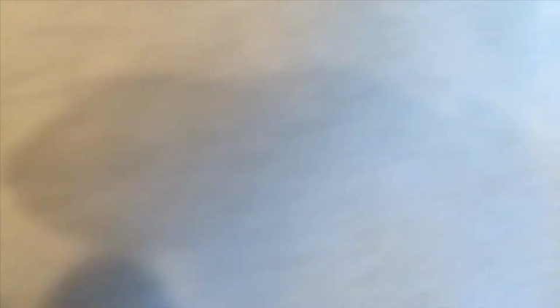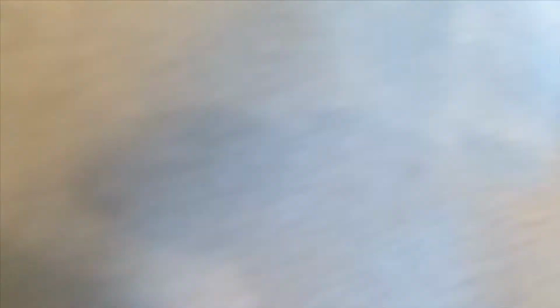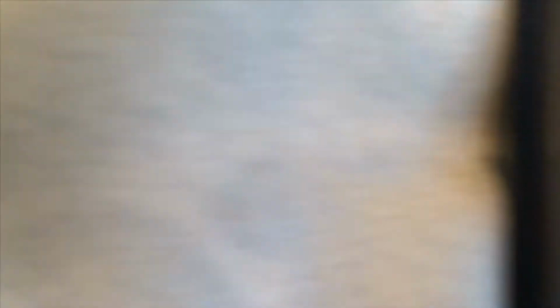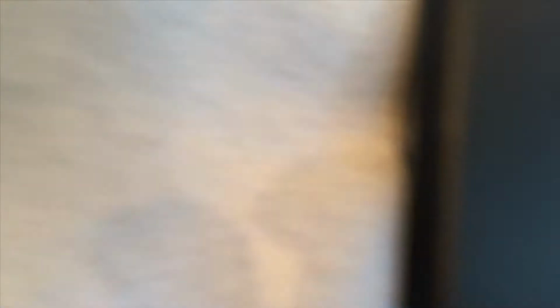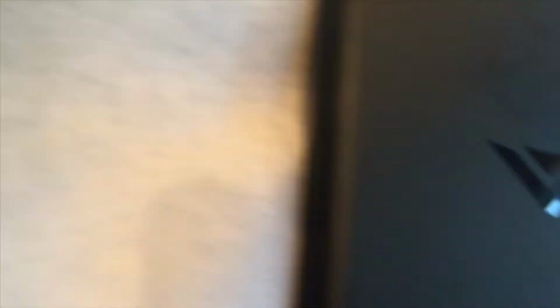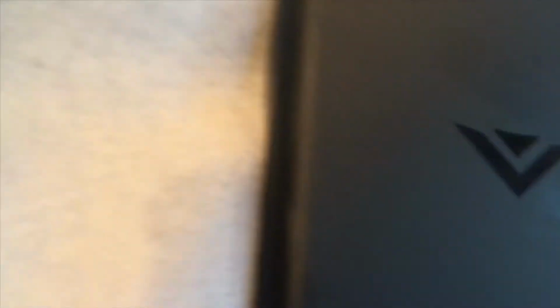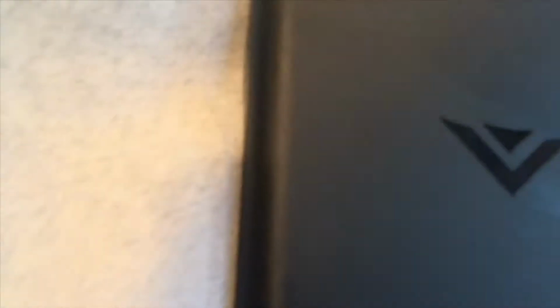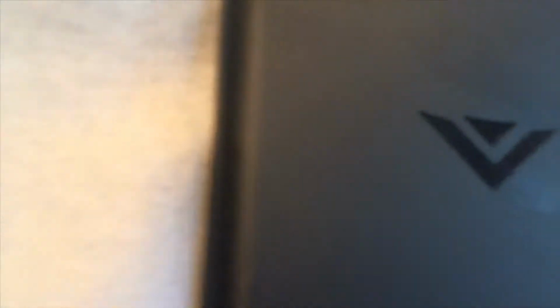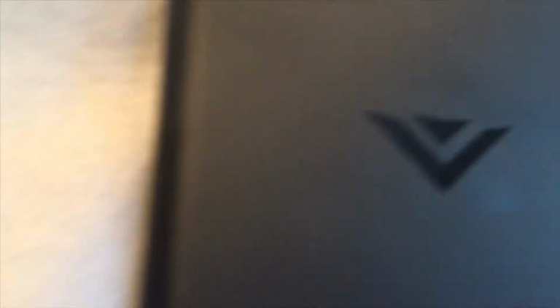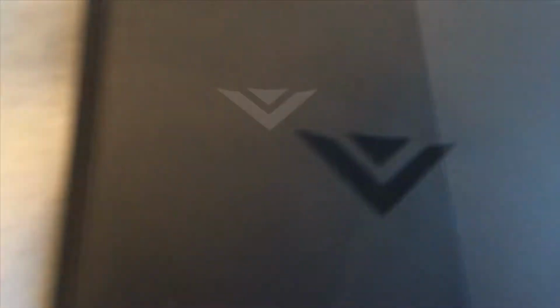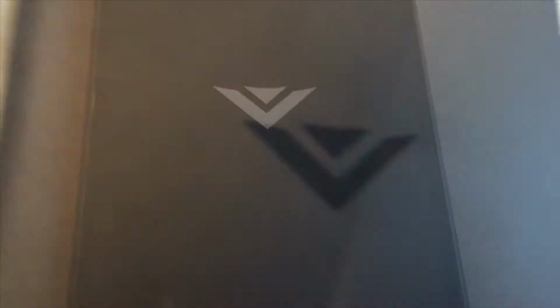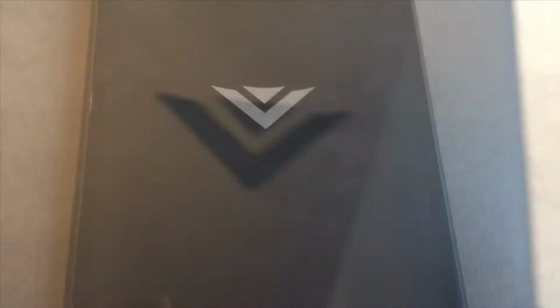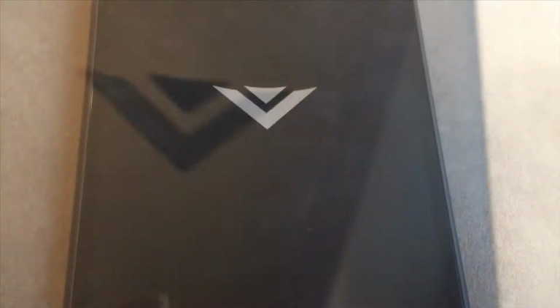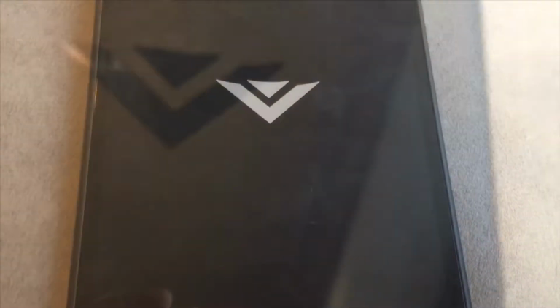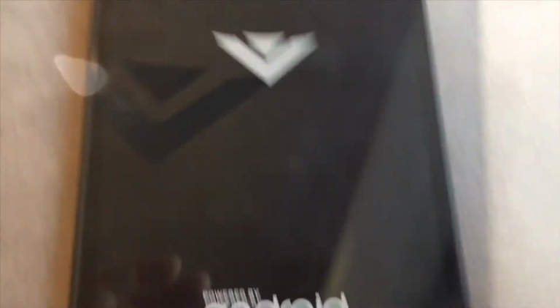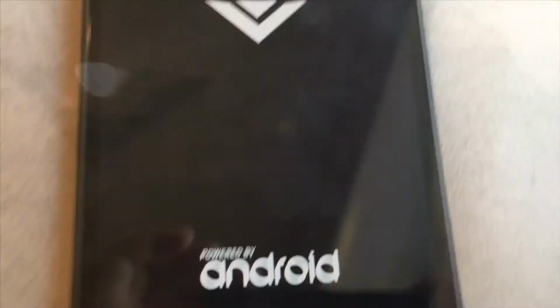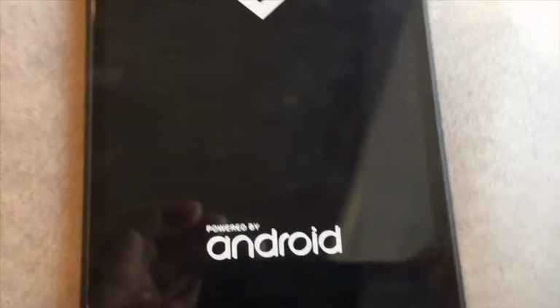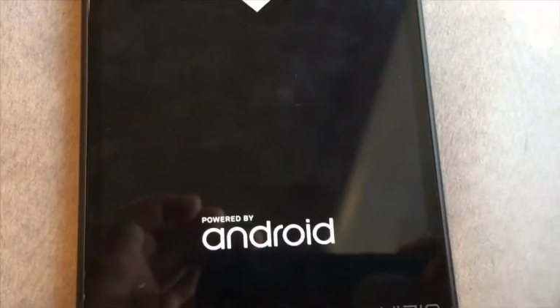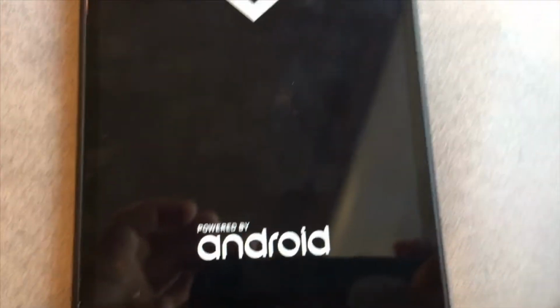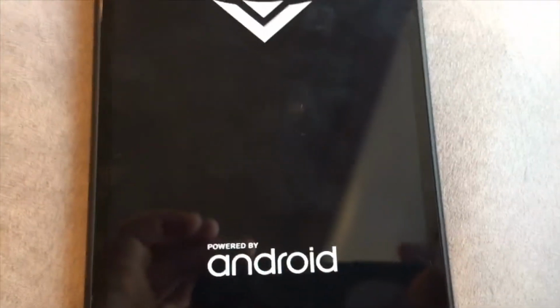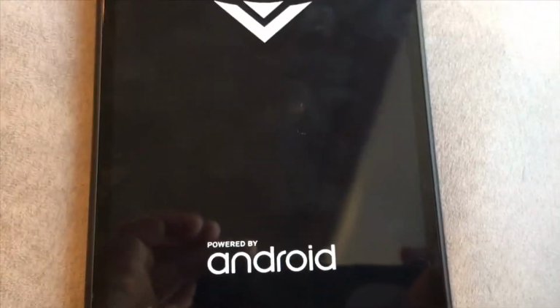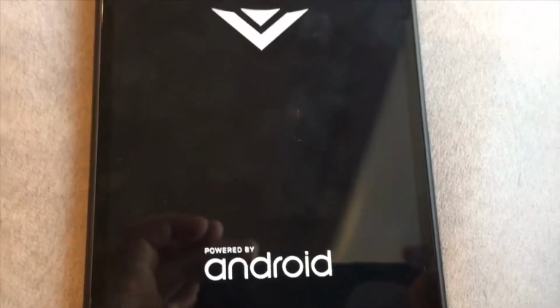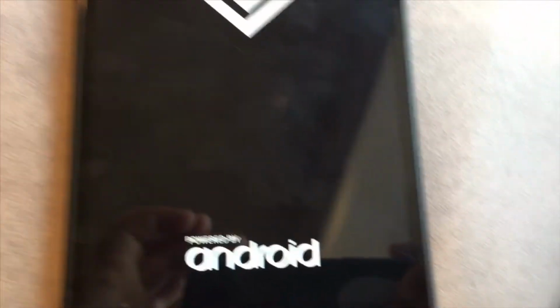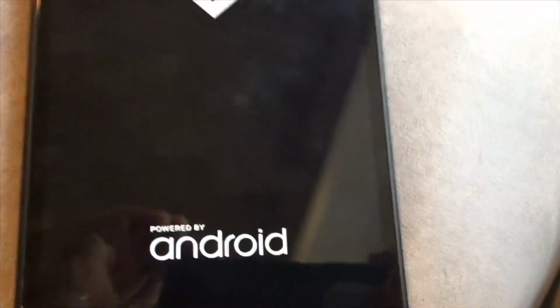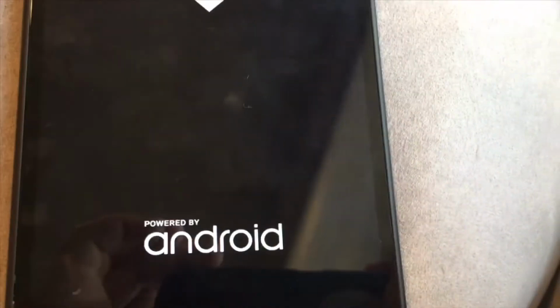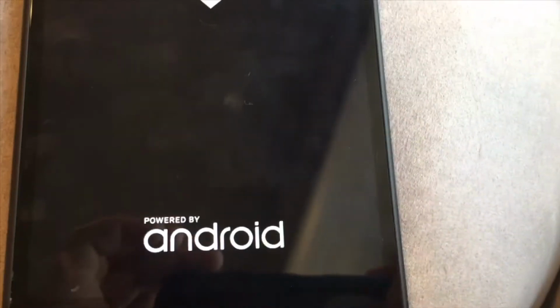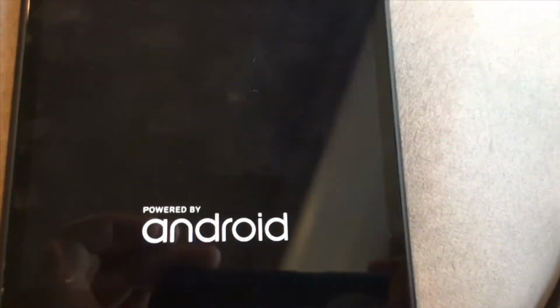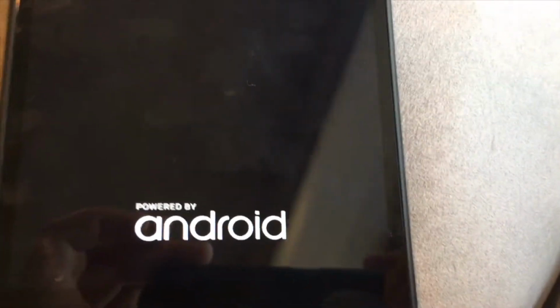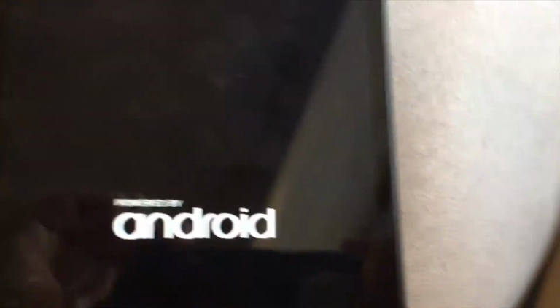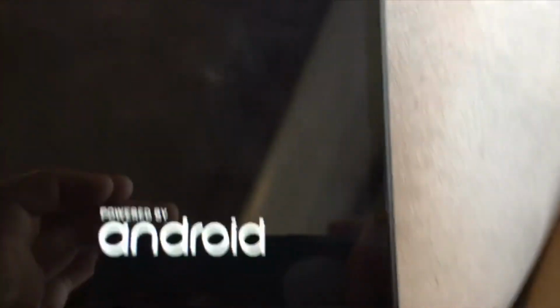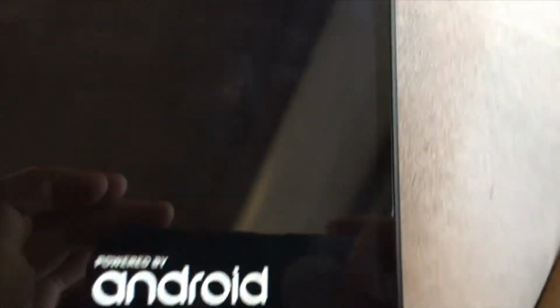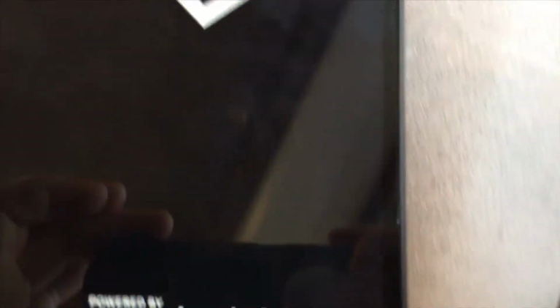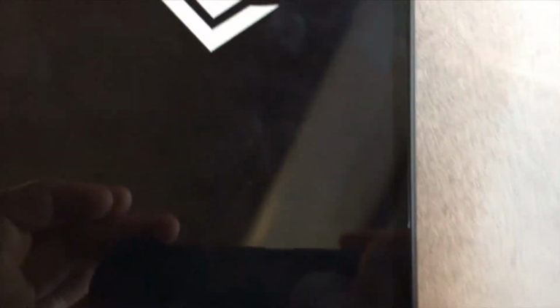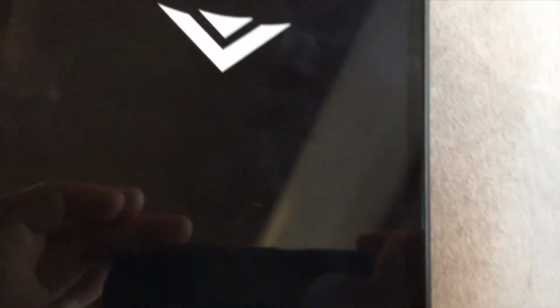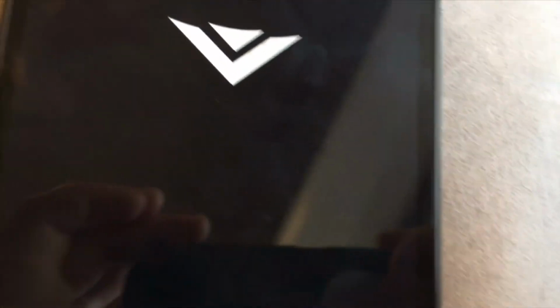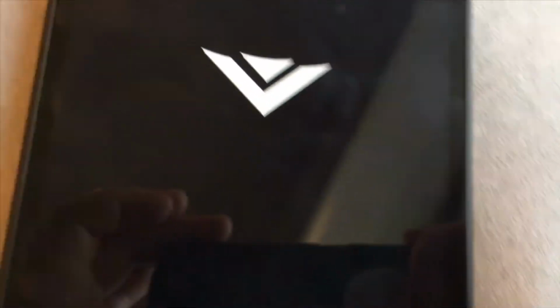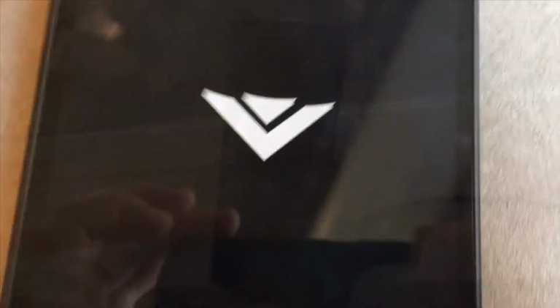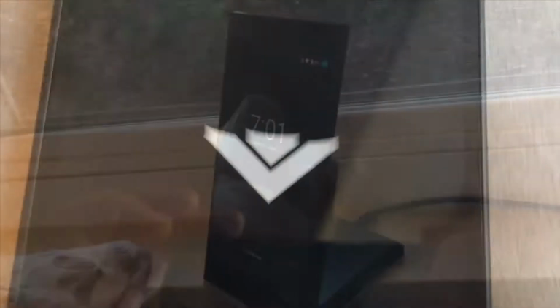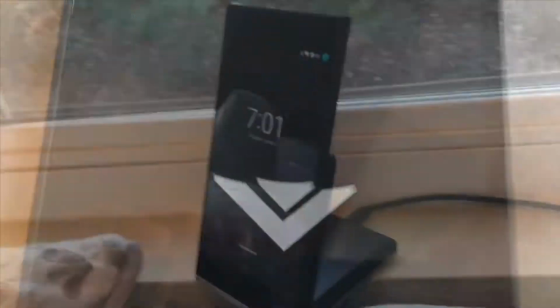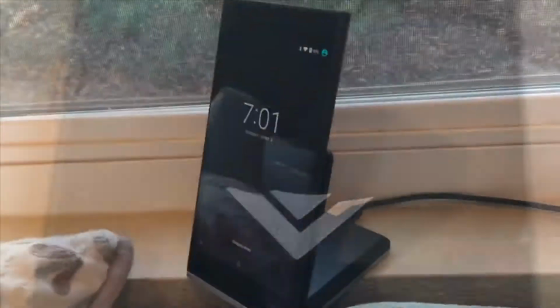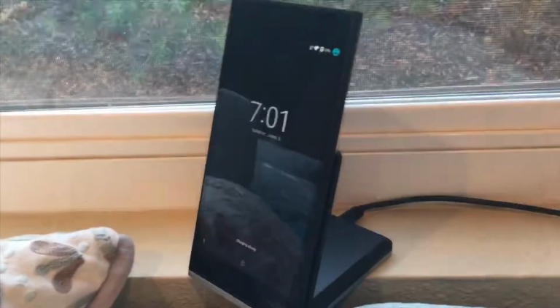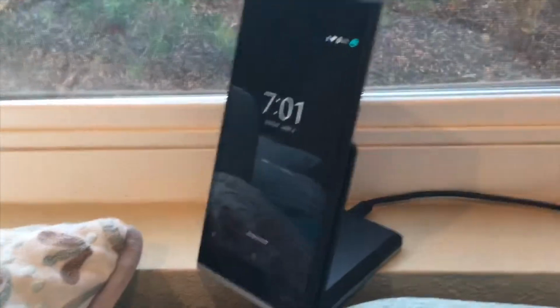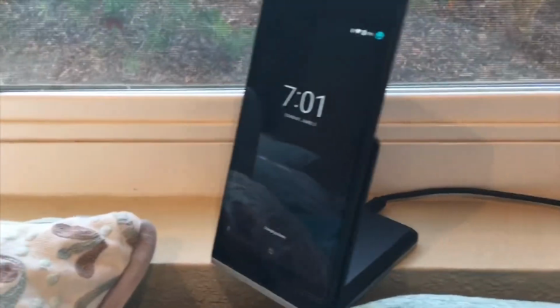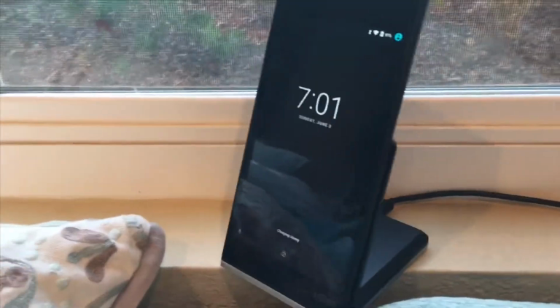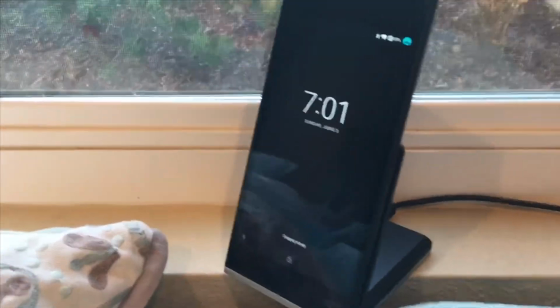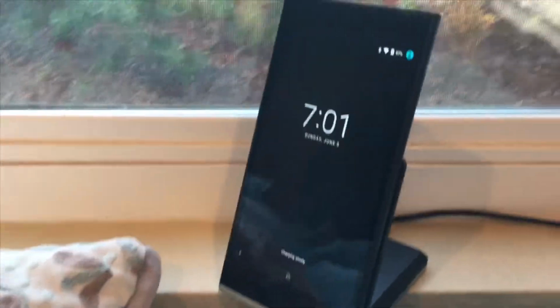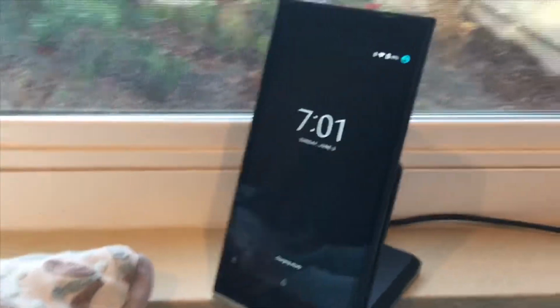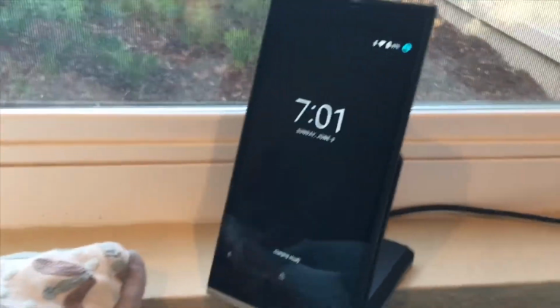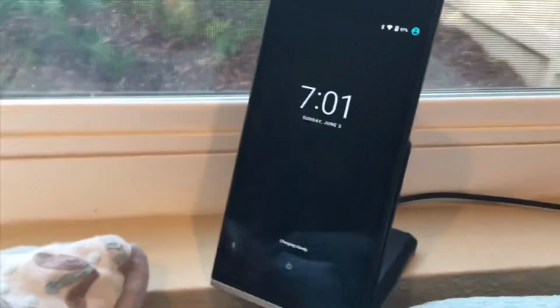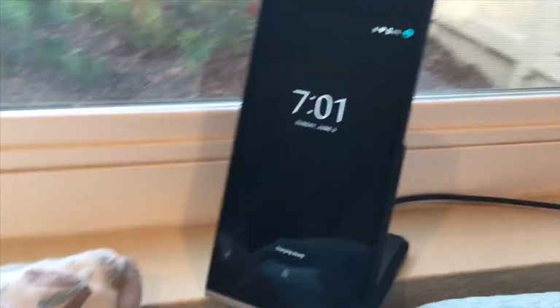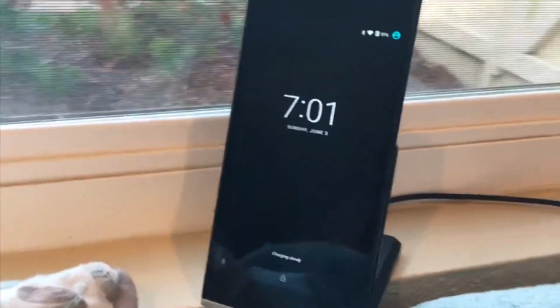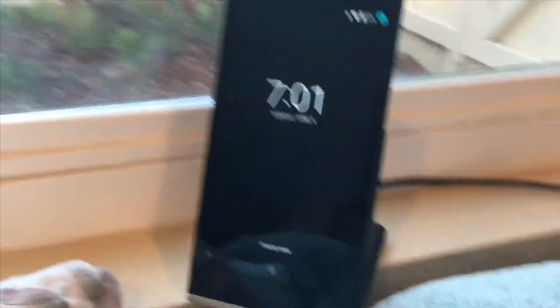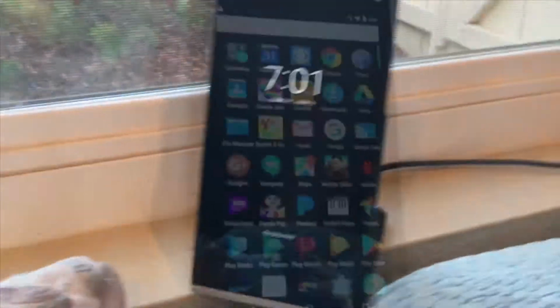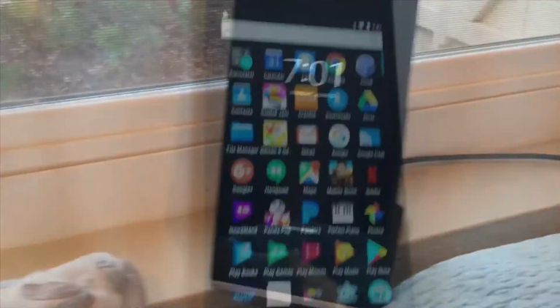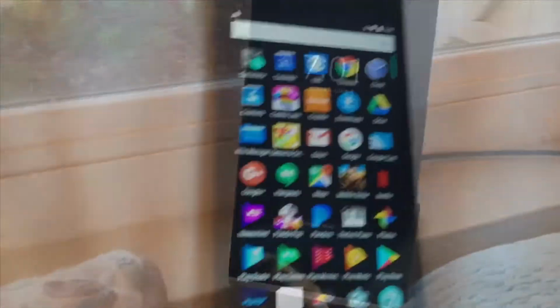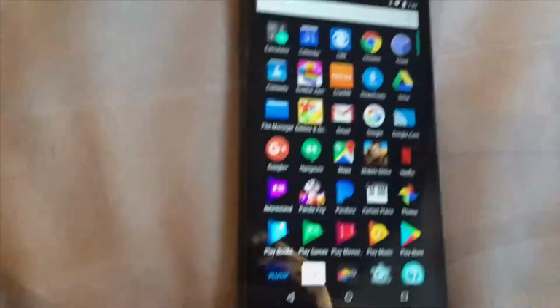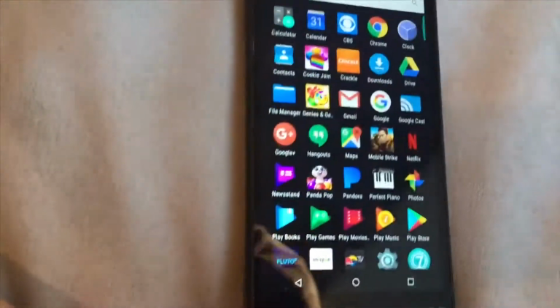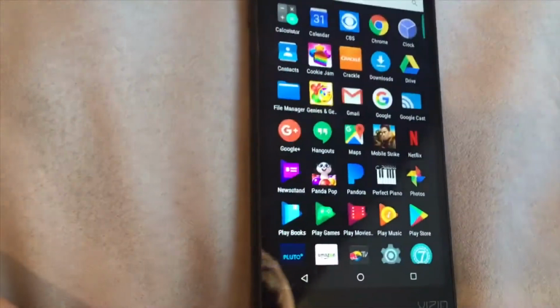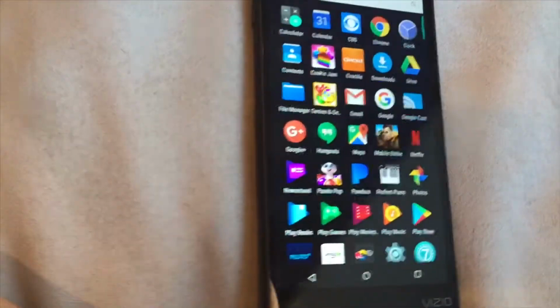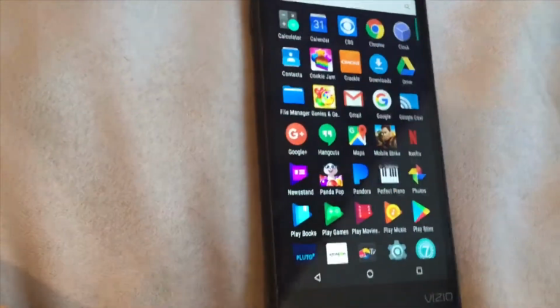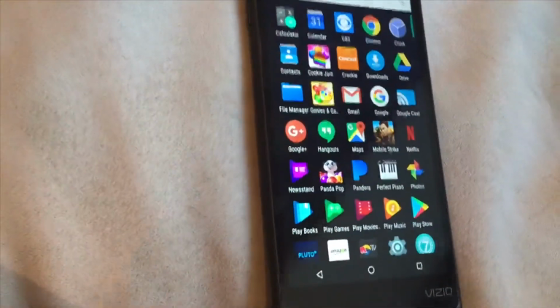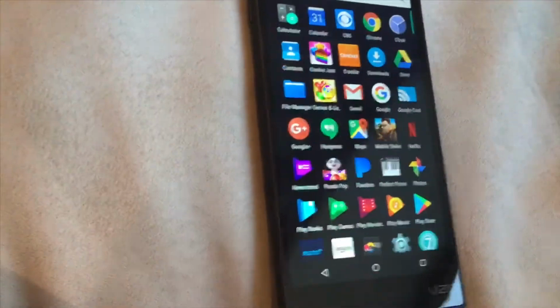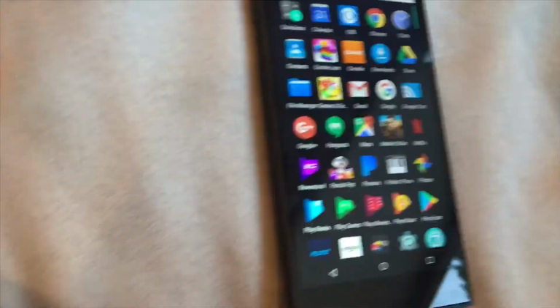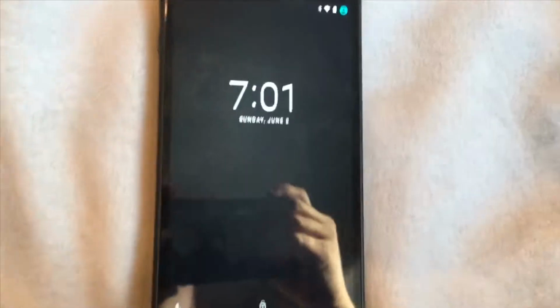This is the Vizio tablet. The Vizio tablet is basically meant for your TV, but it's also a pretty solid Android tablet.